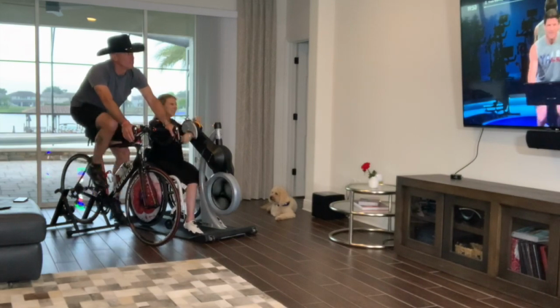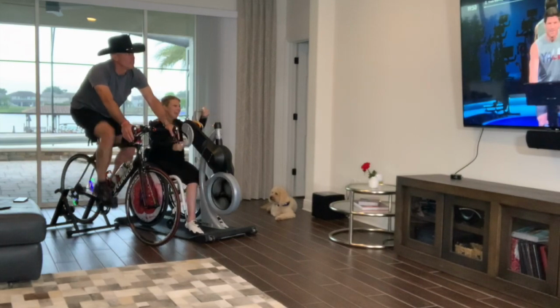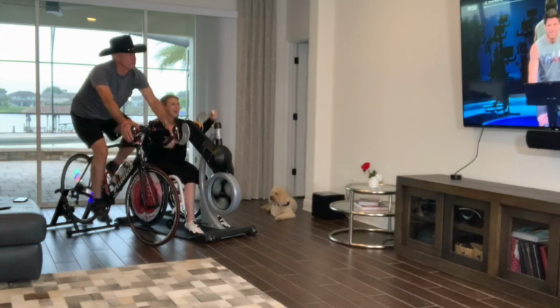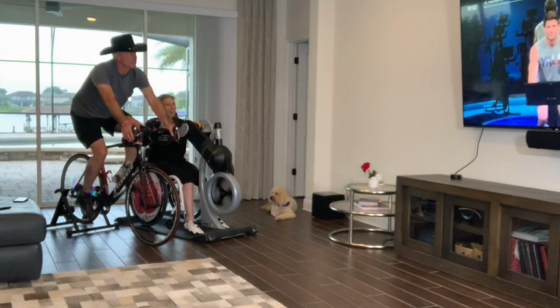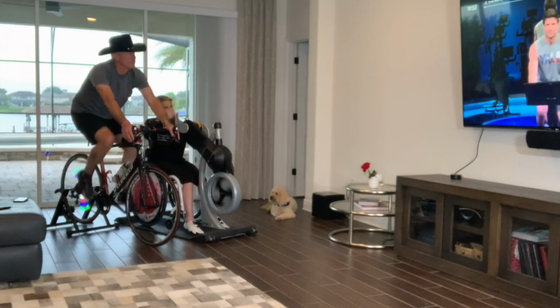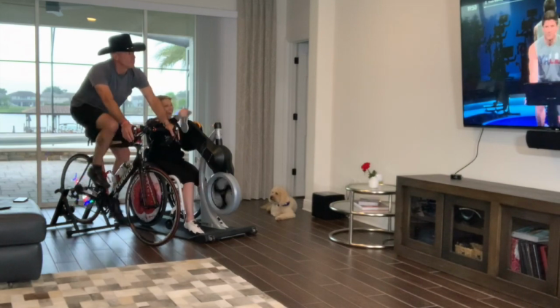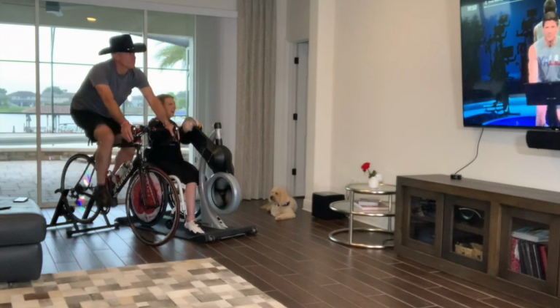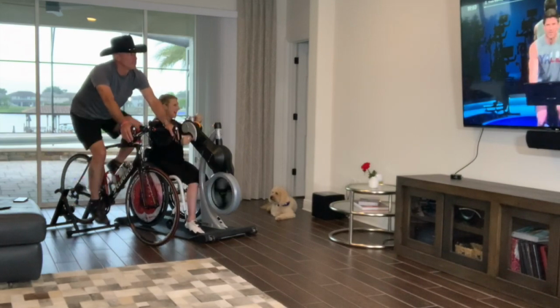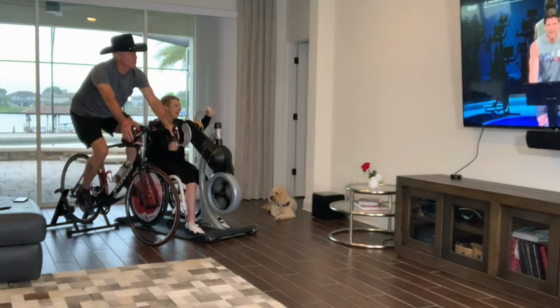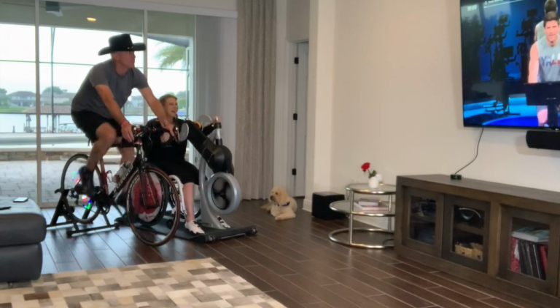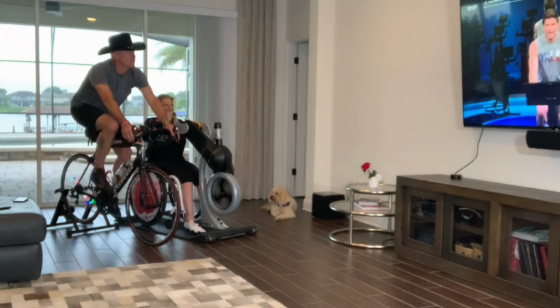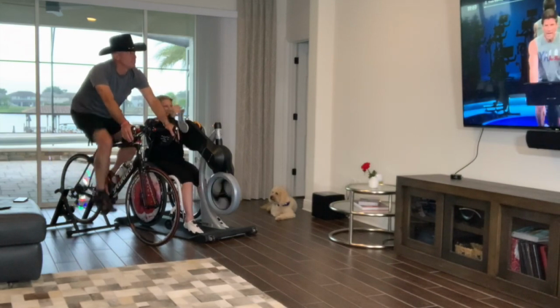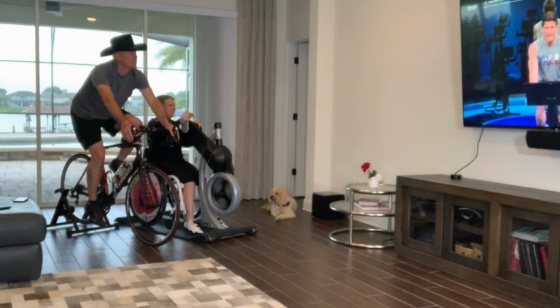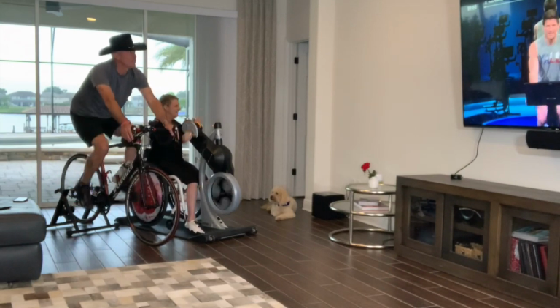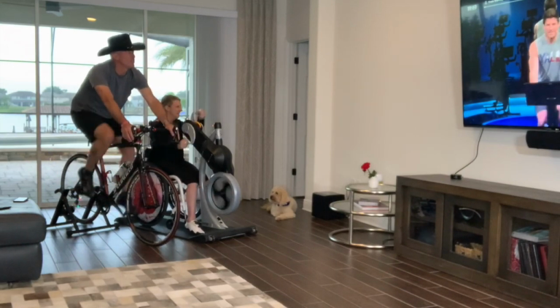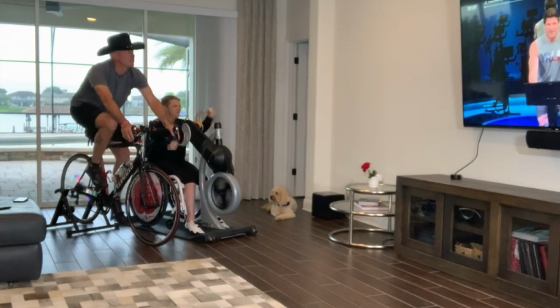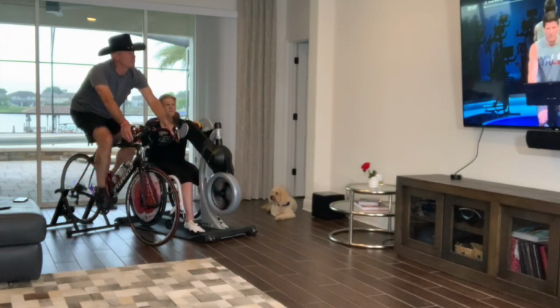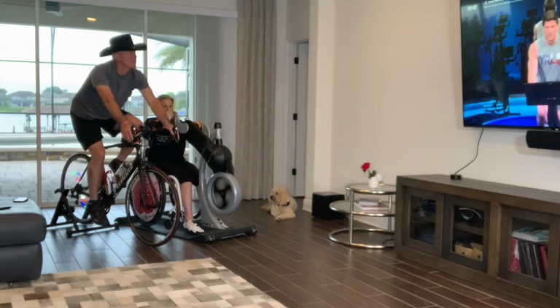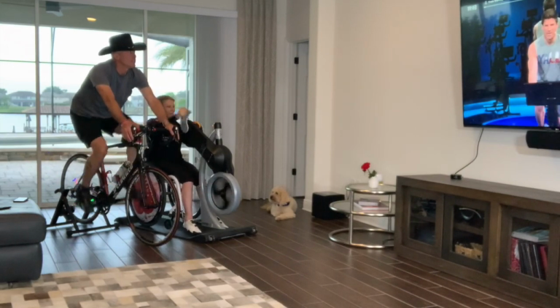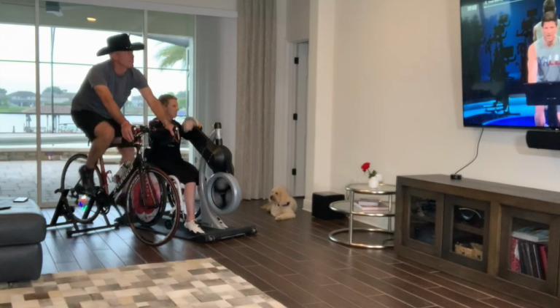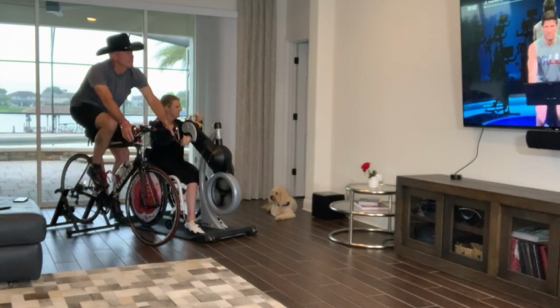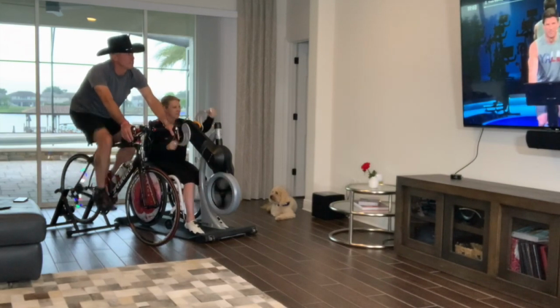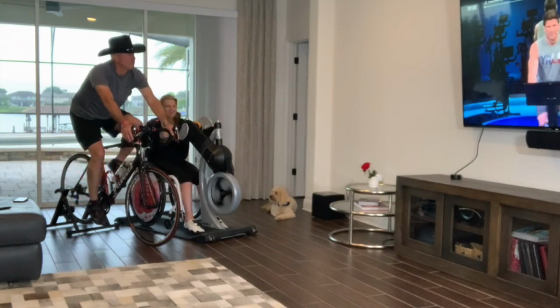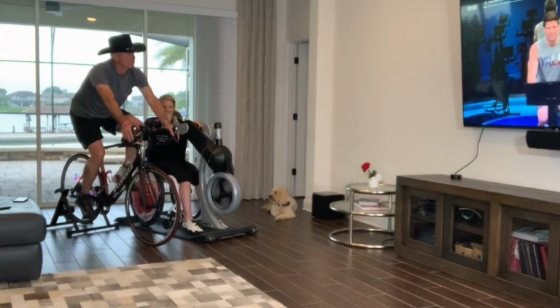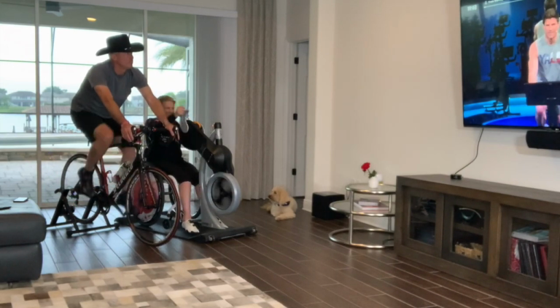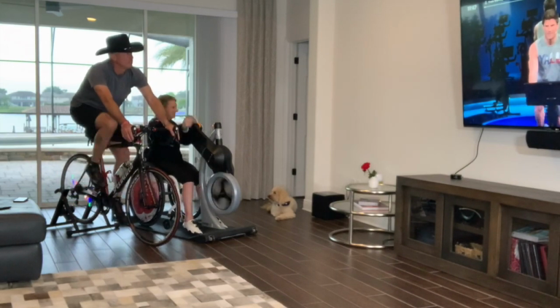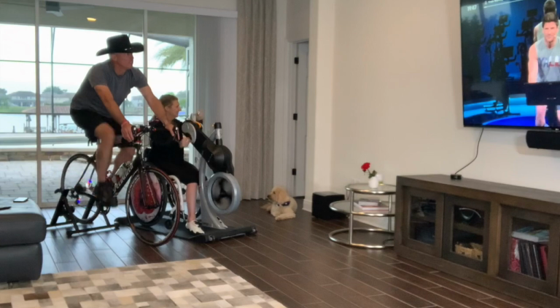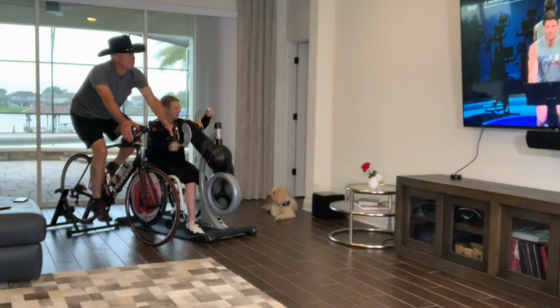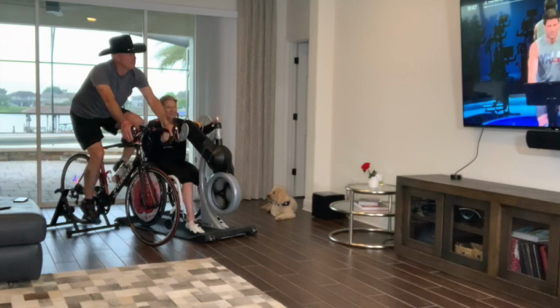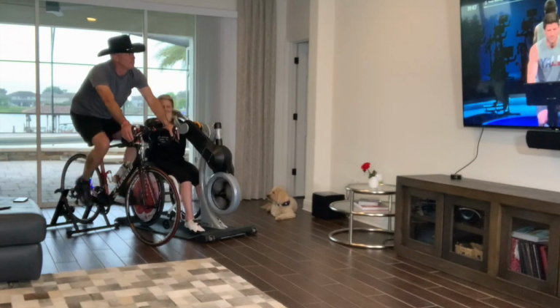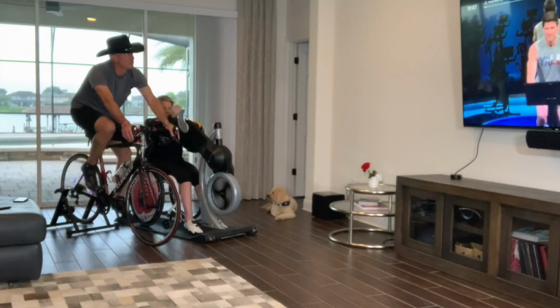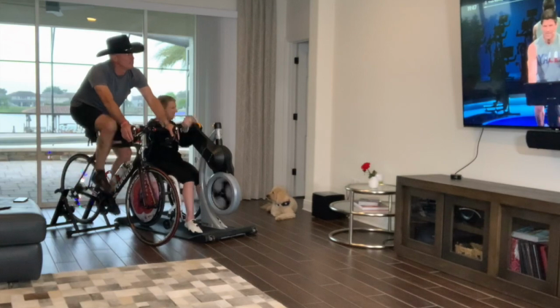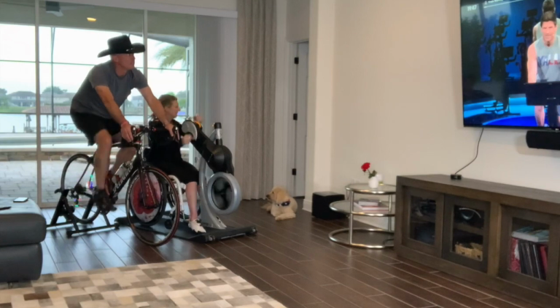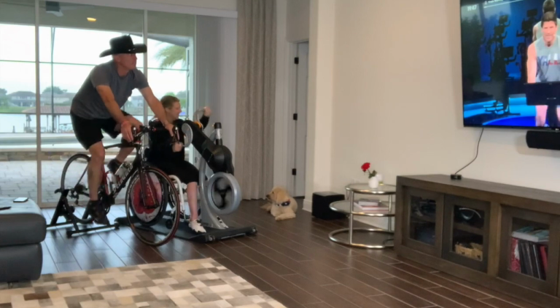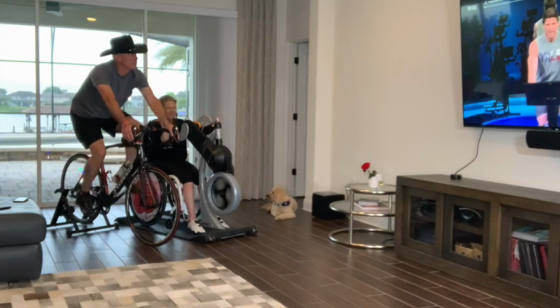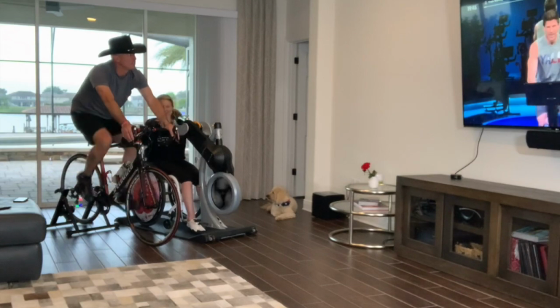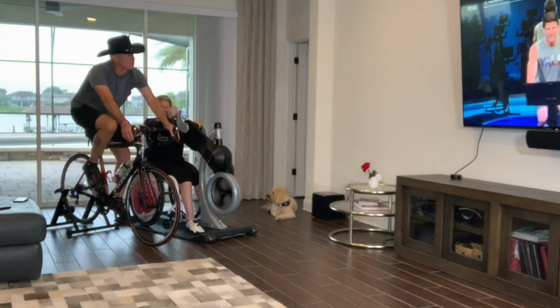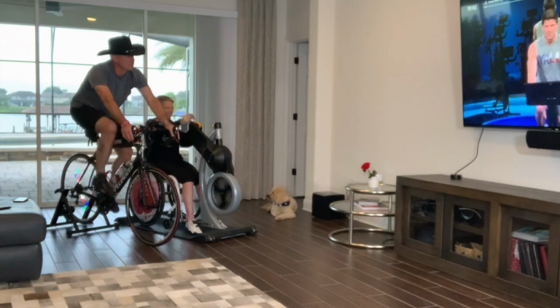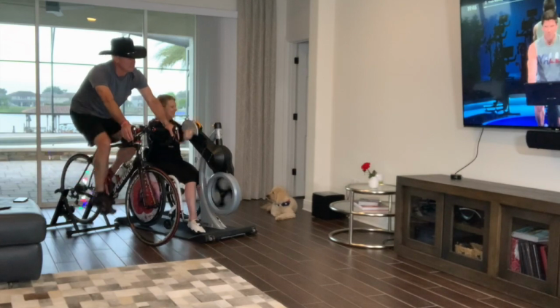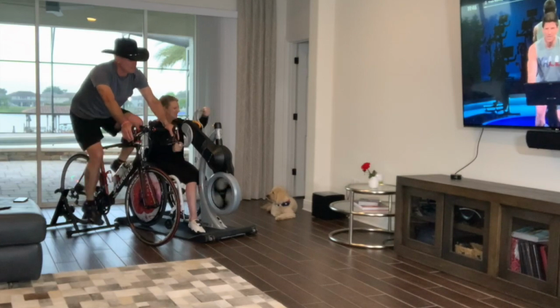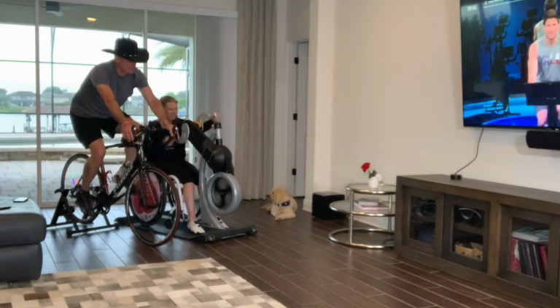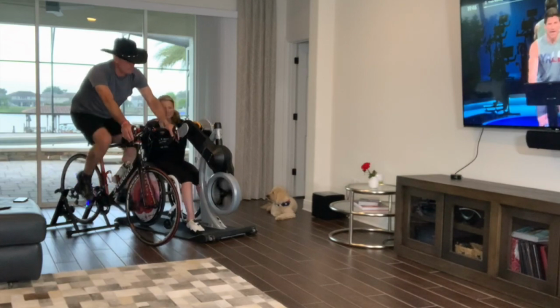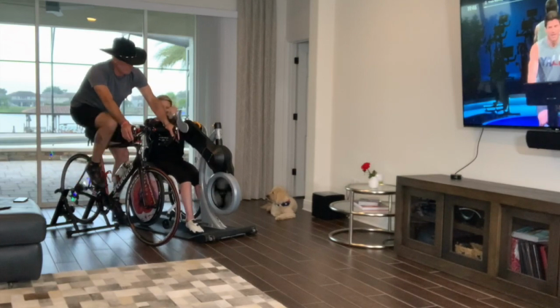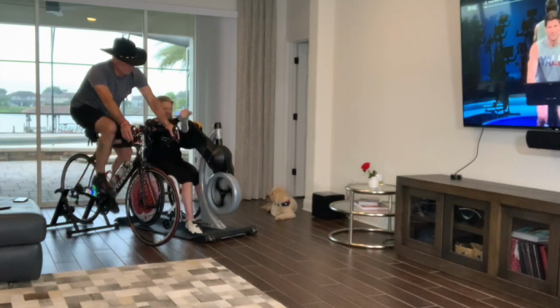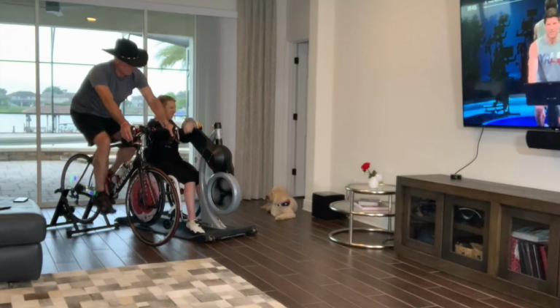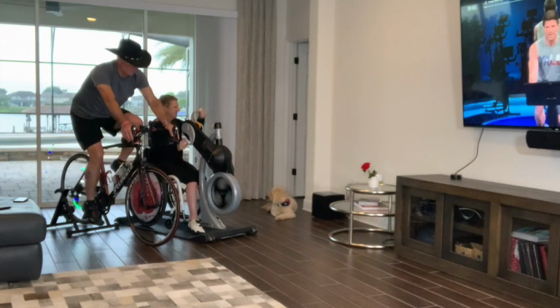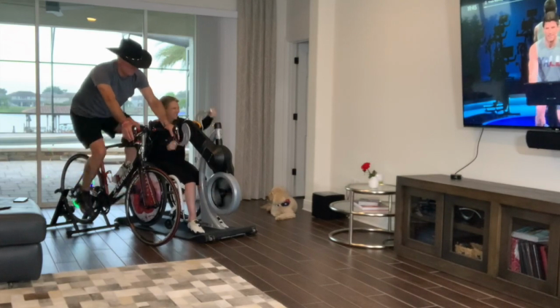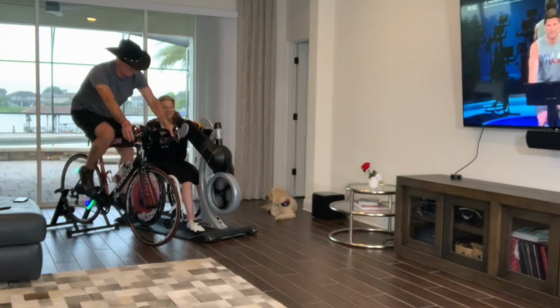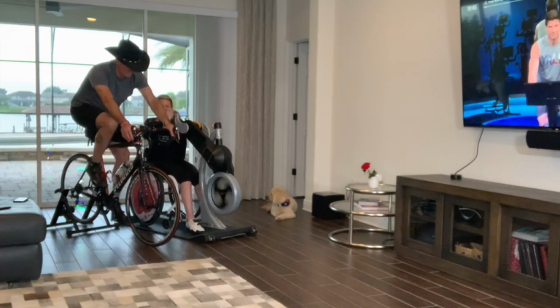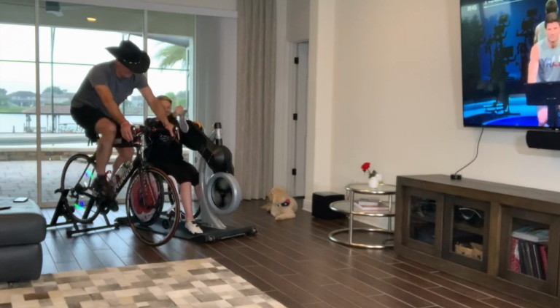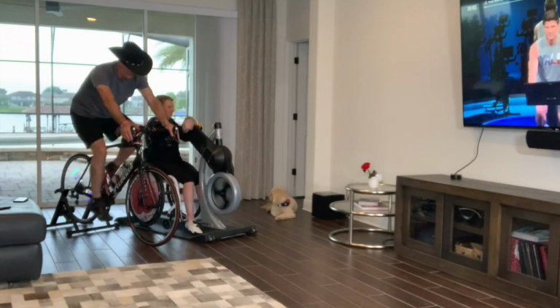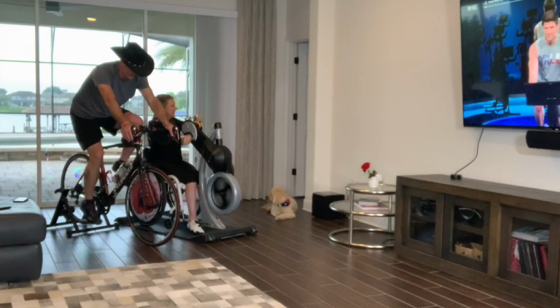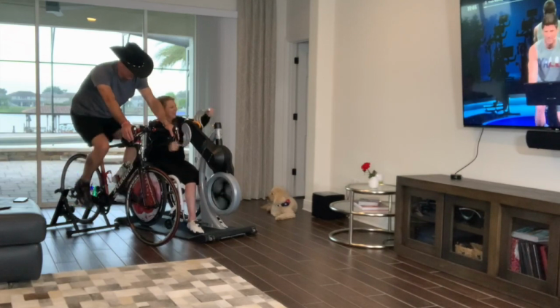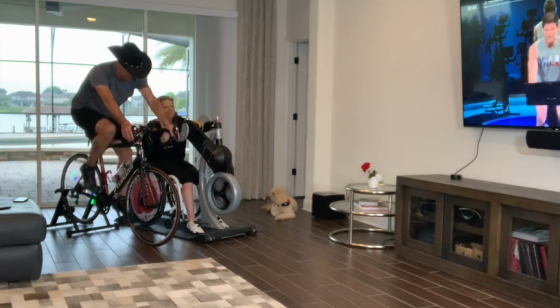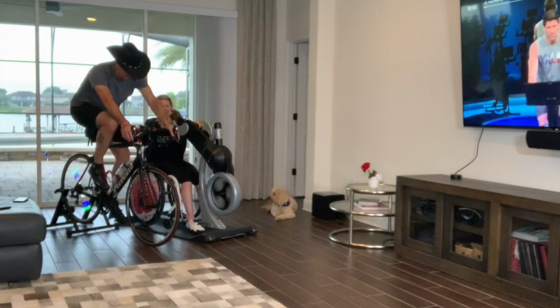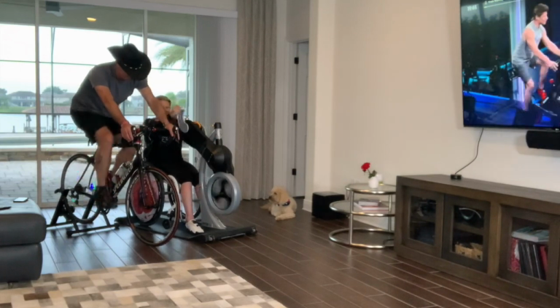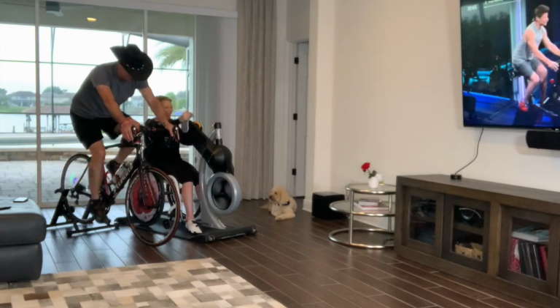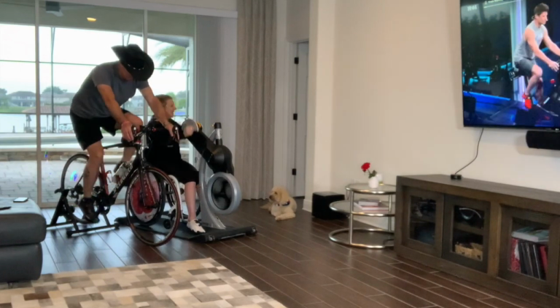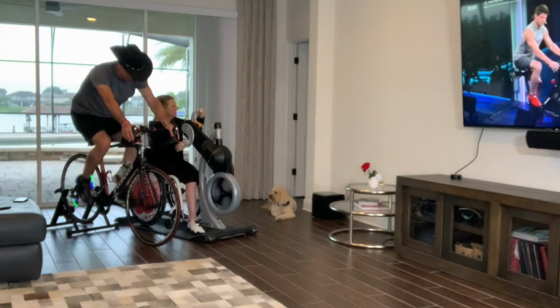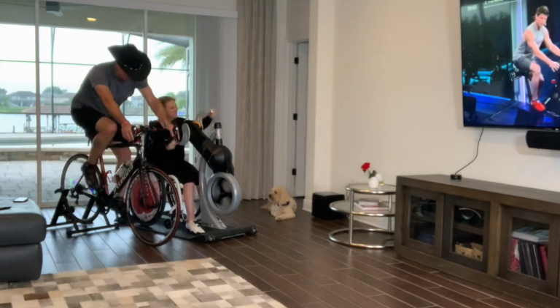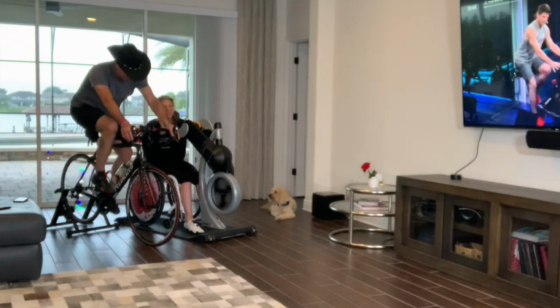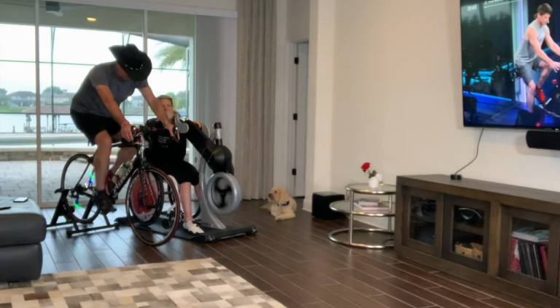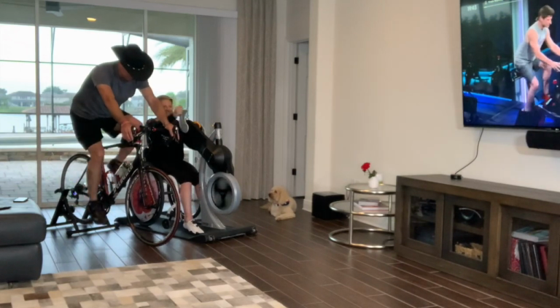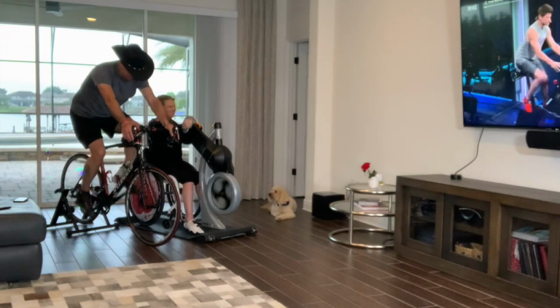Yeah! Let's have a little video. Come on — ladies and gentlemen, Alan Jackson! Let's go.